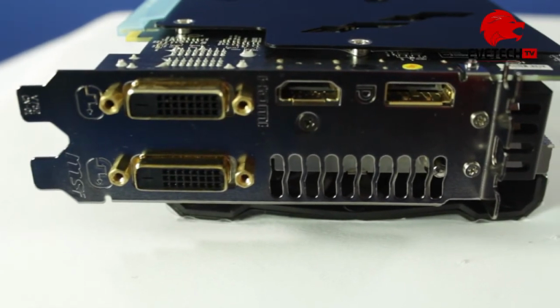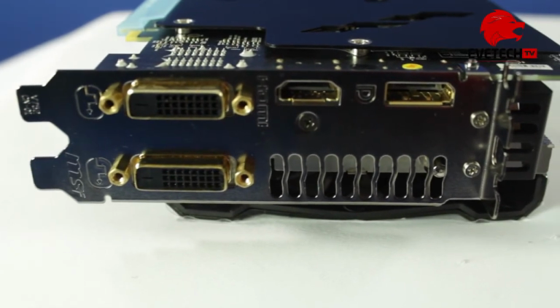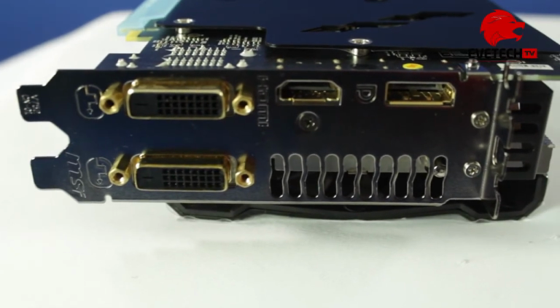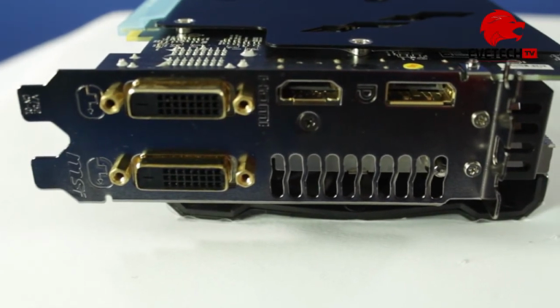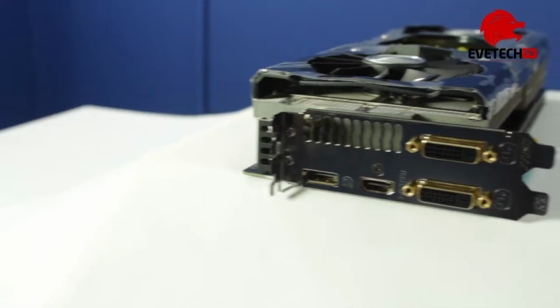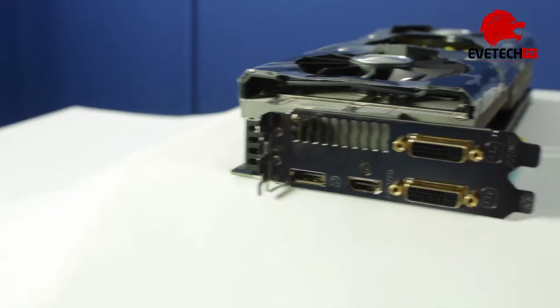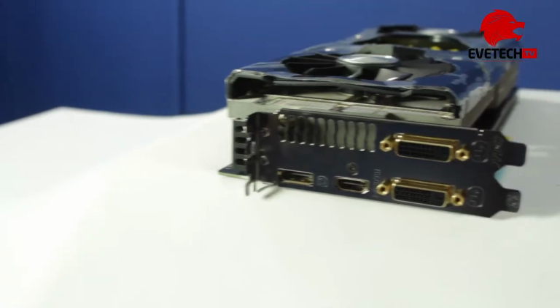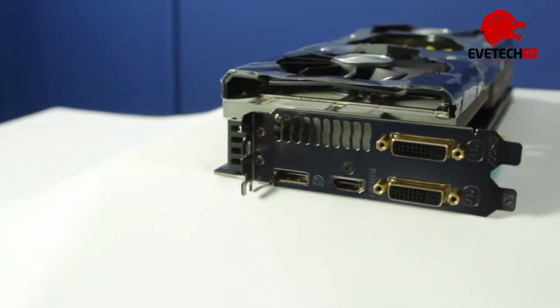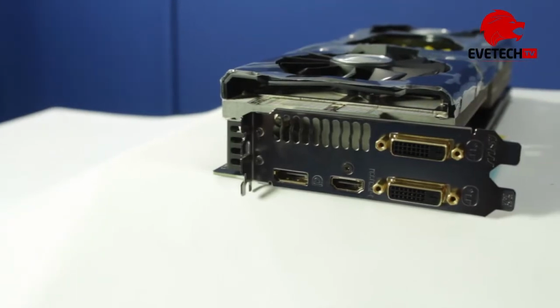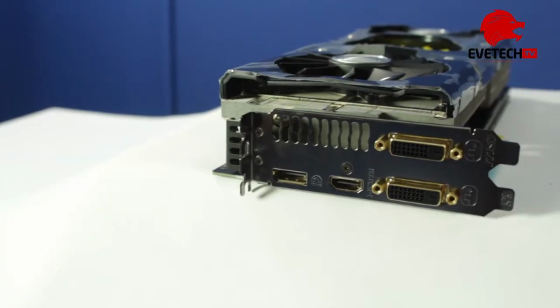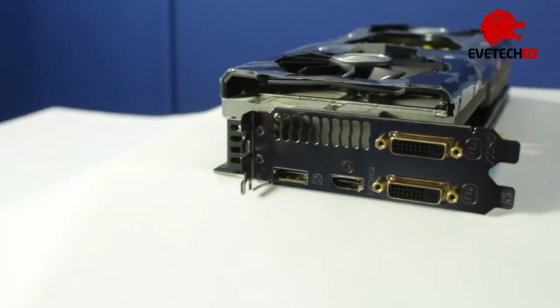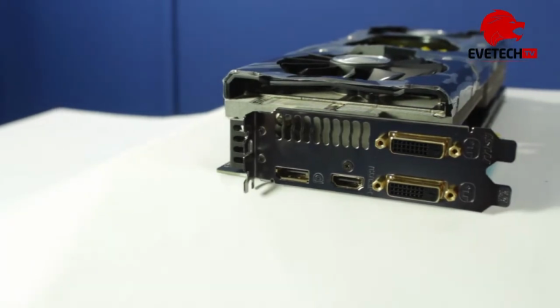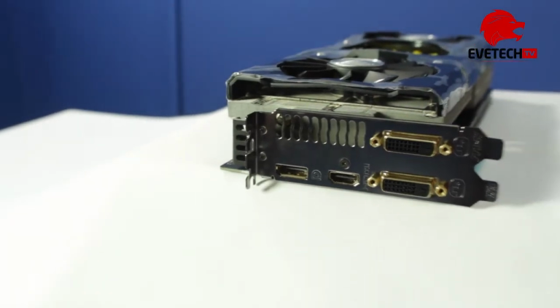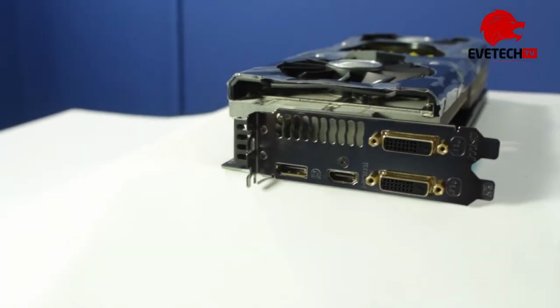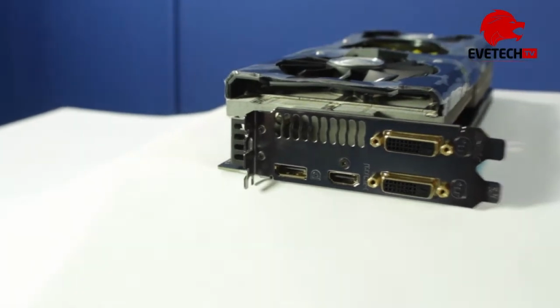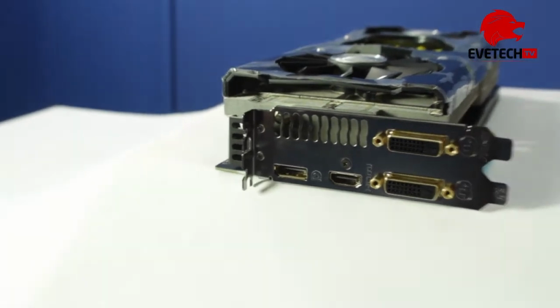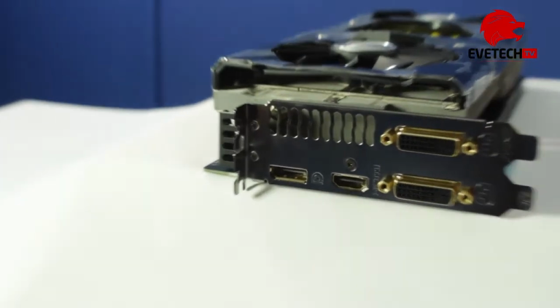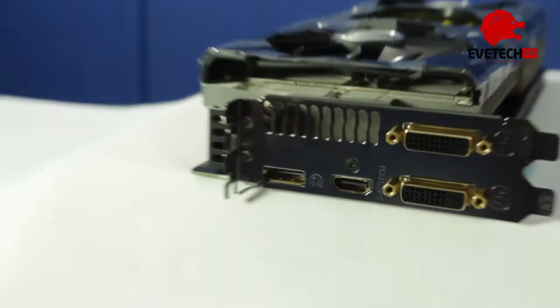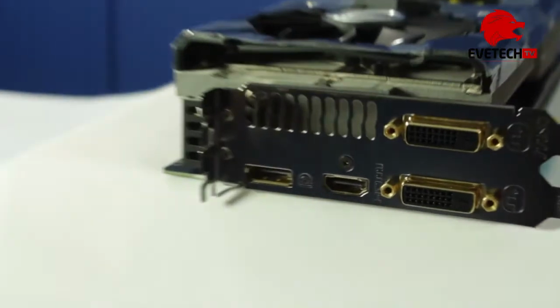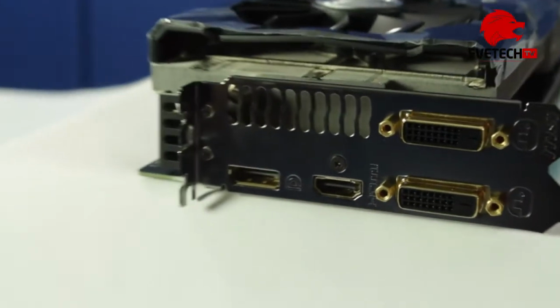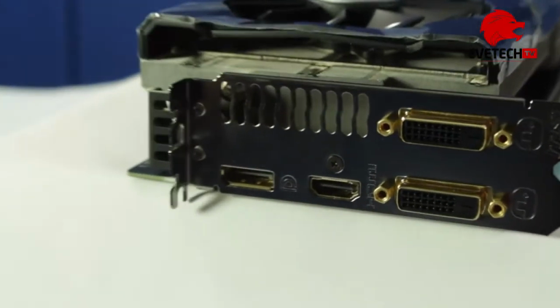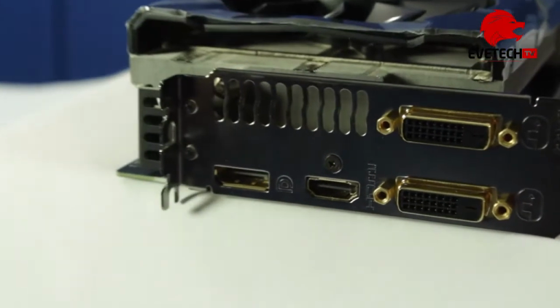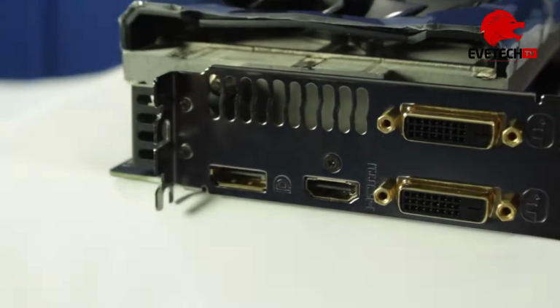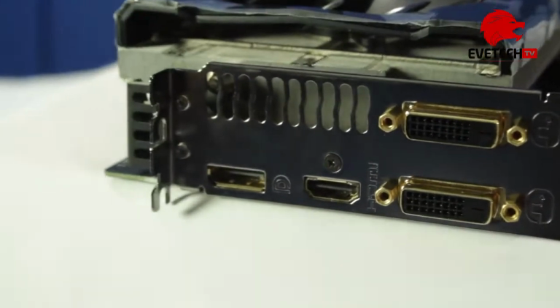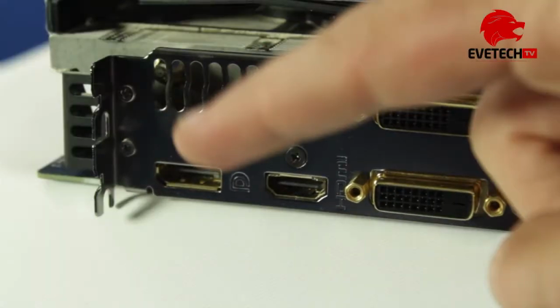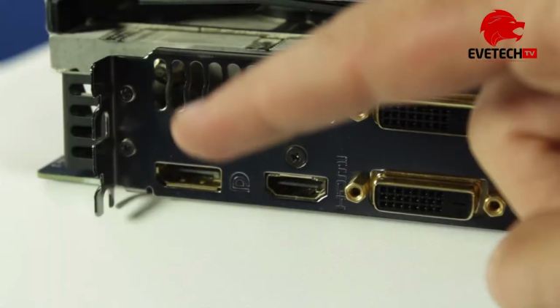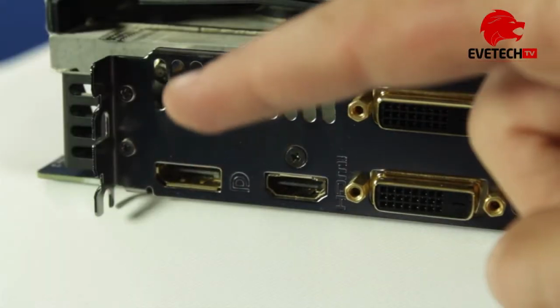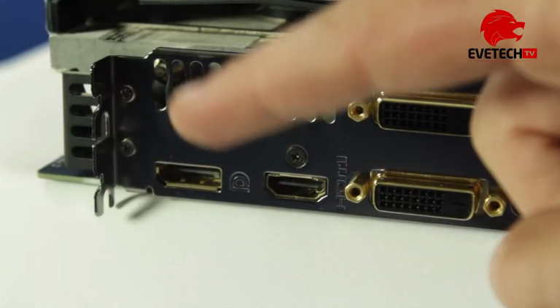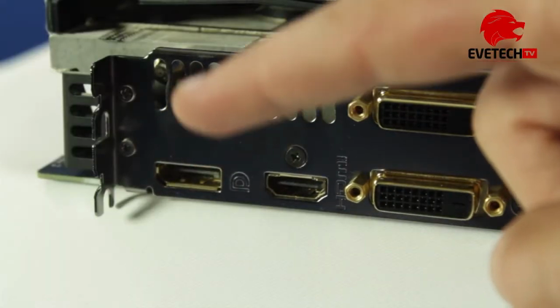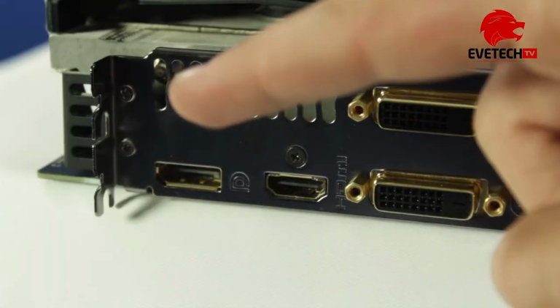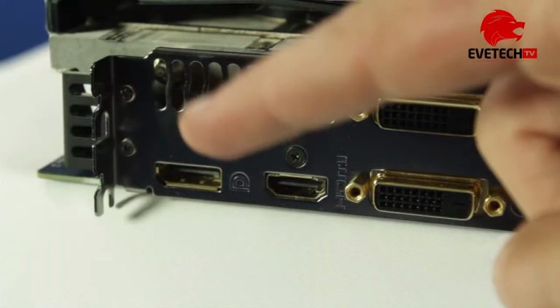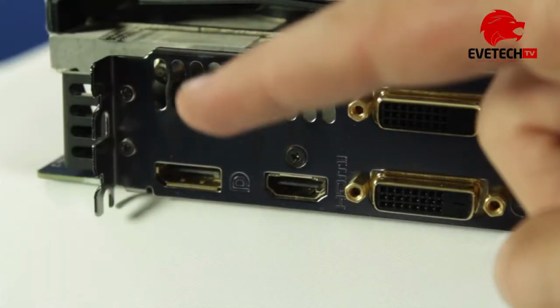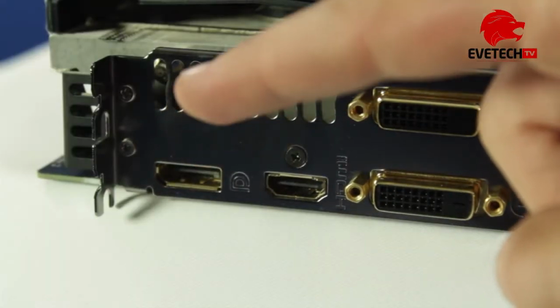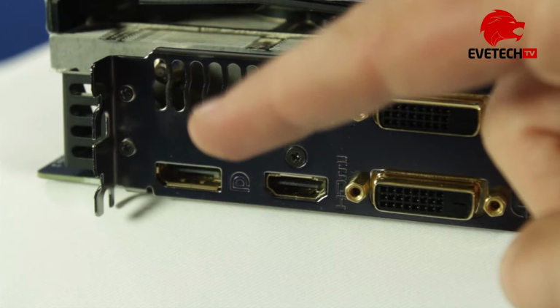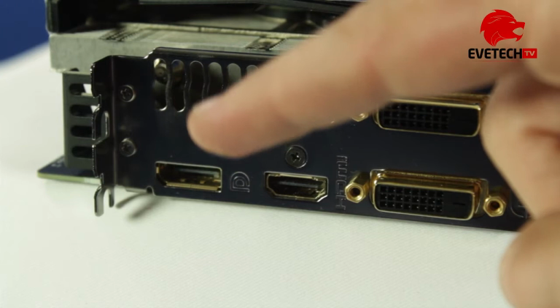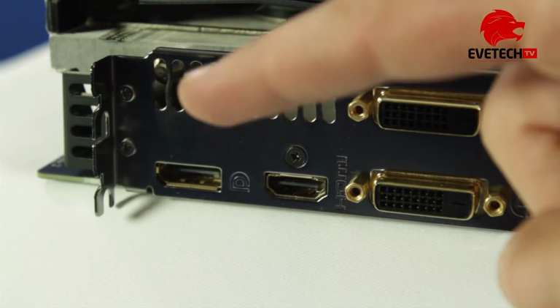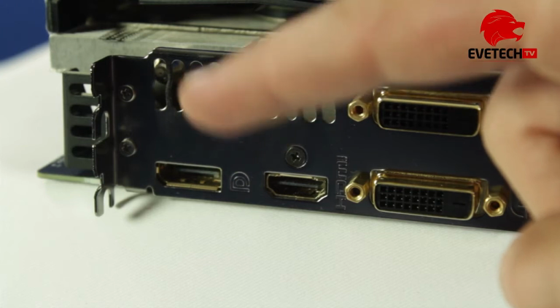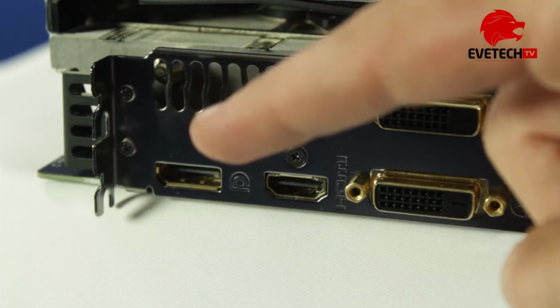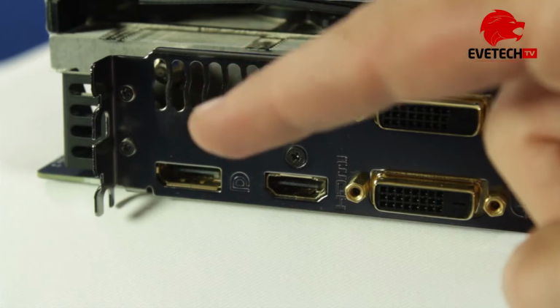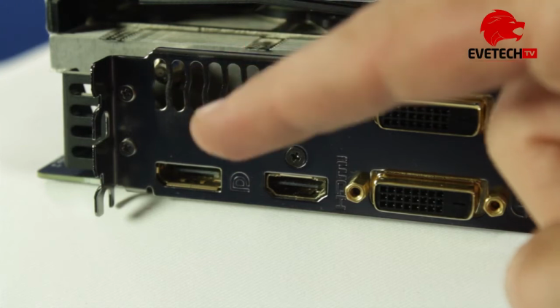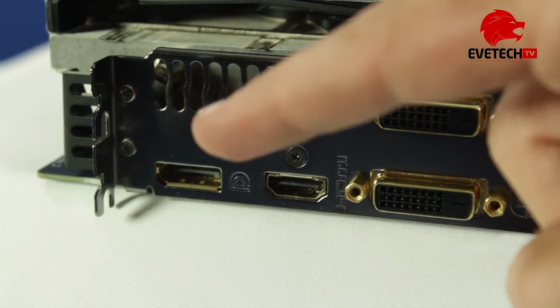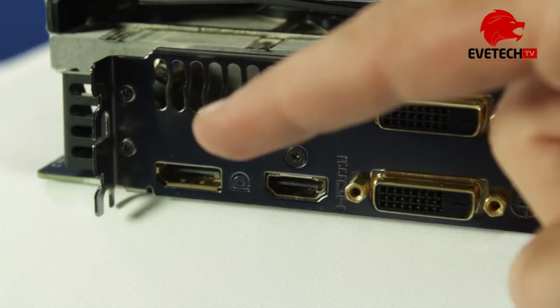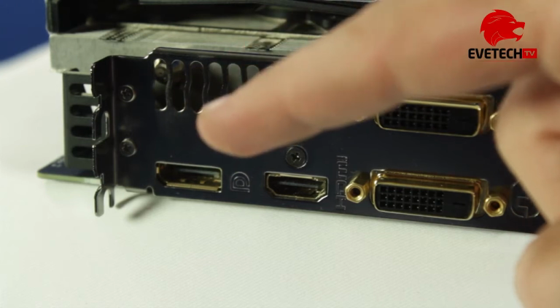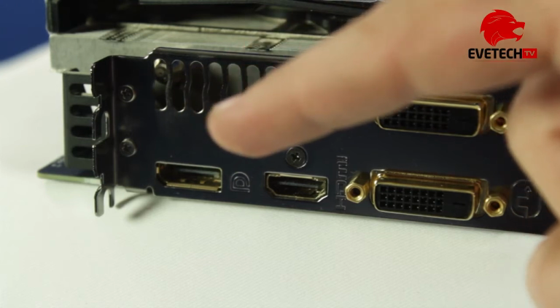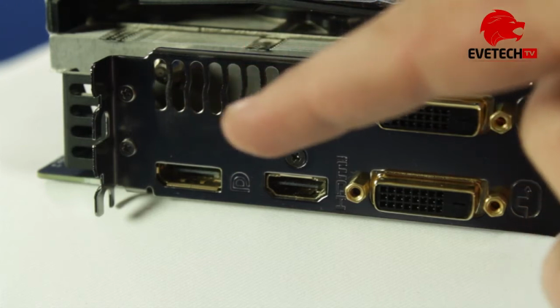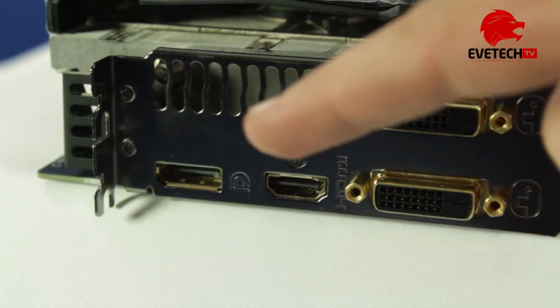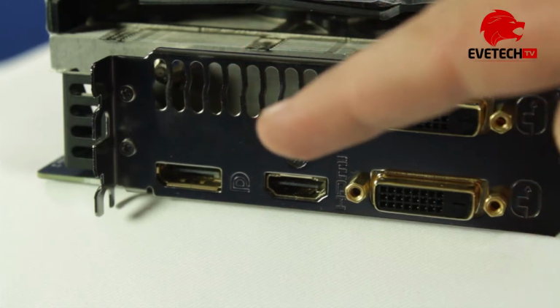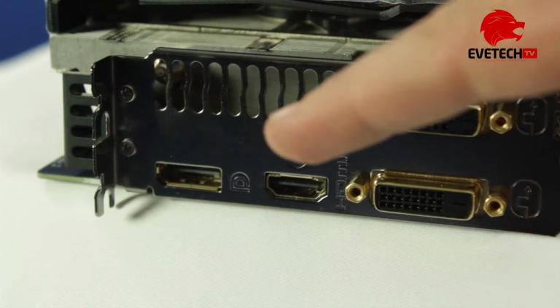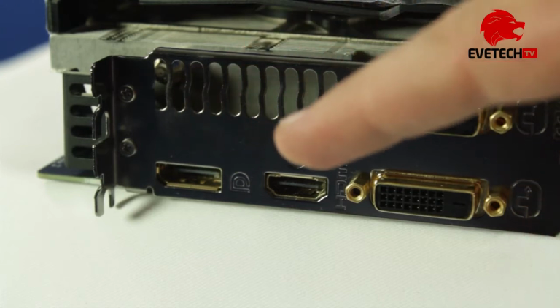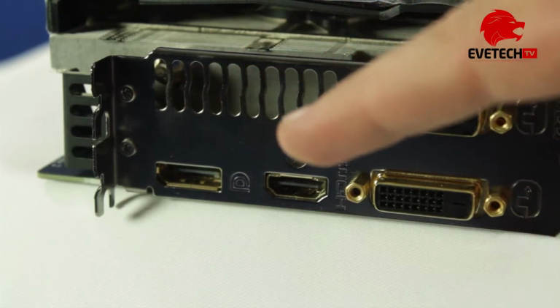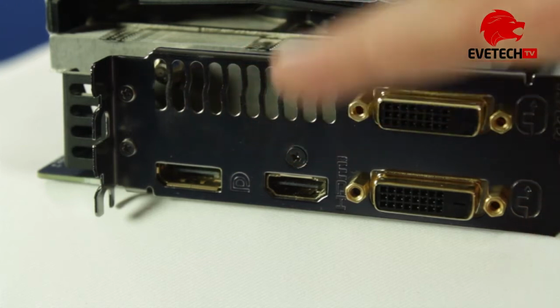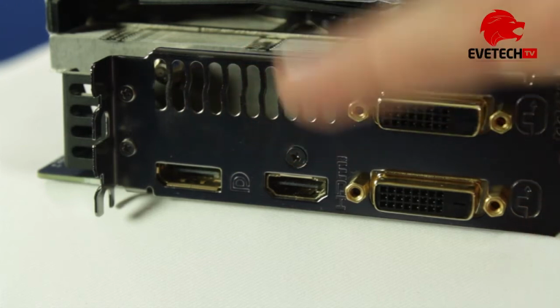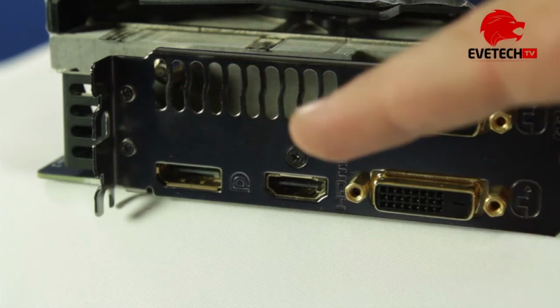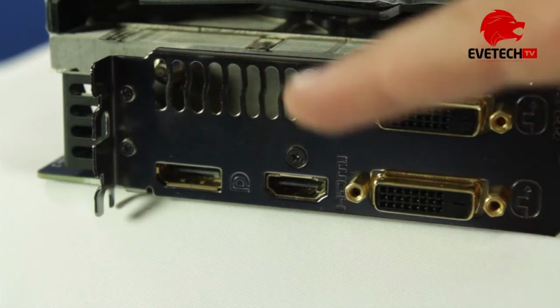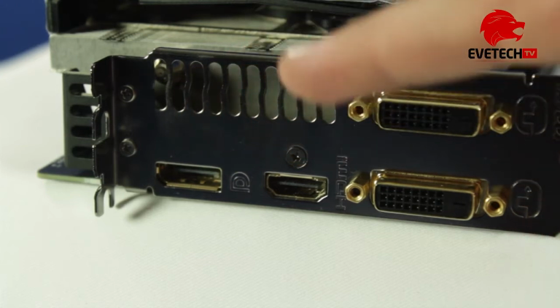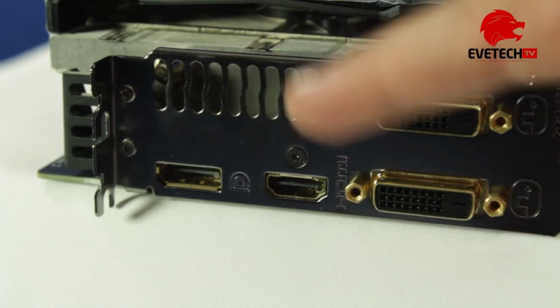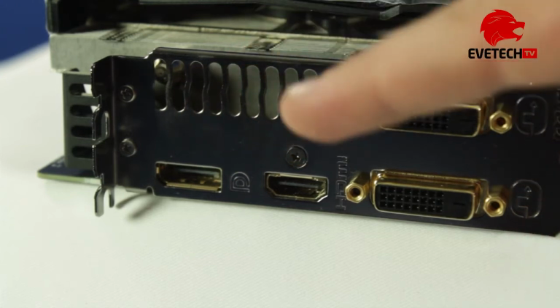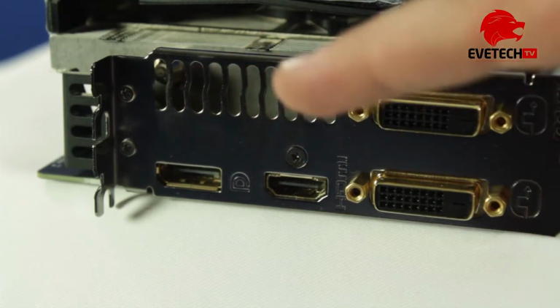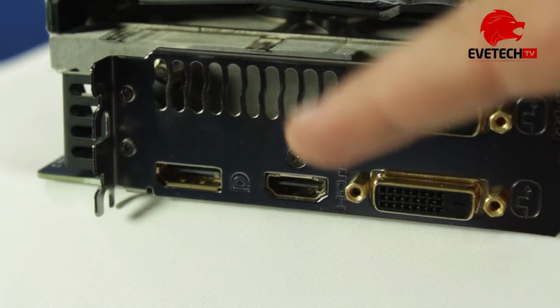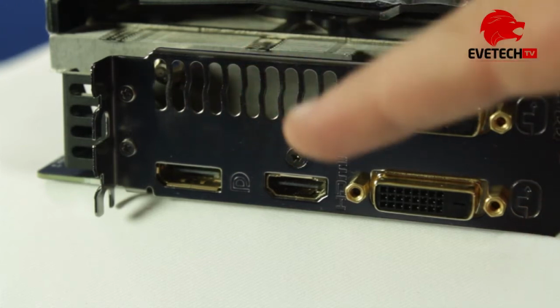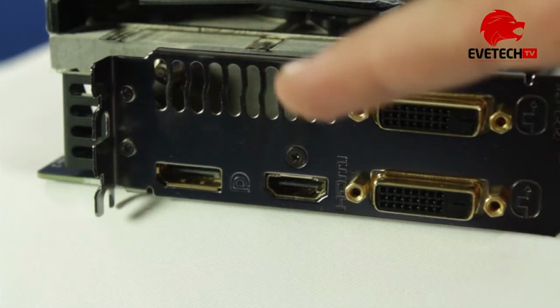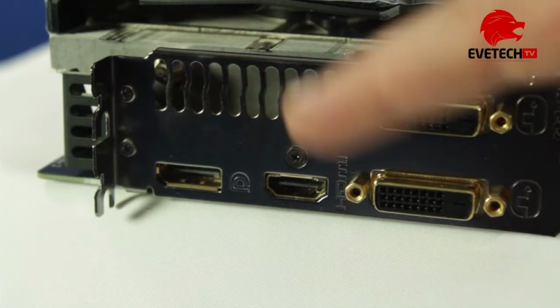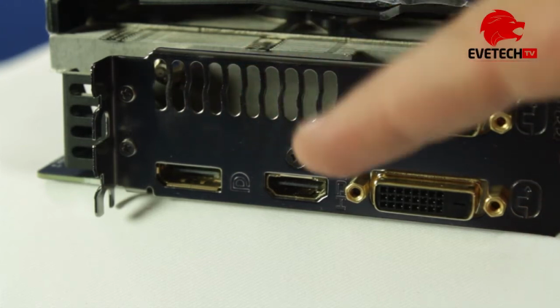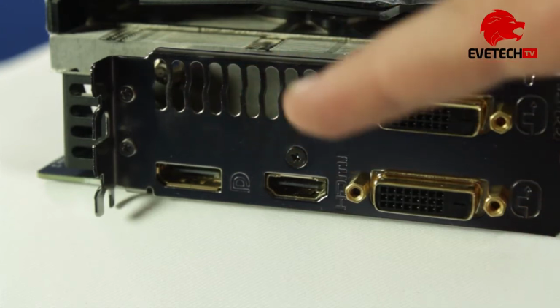We see a DisplayPort, an HDMI port, and two DVI outputs.